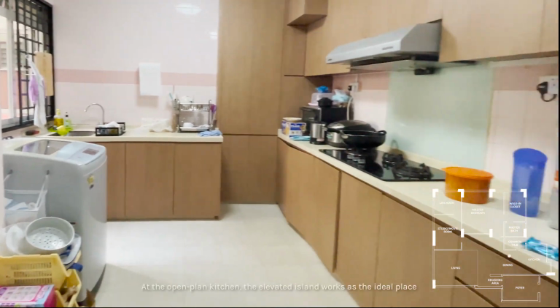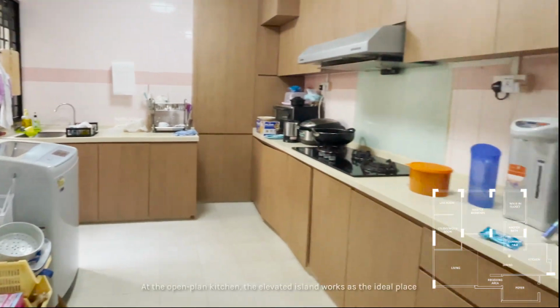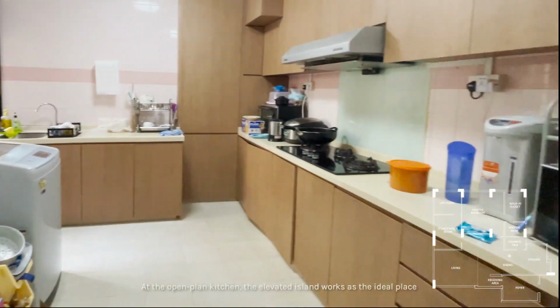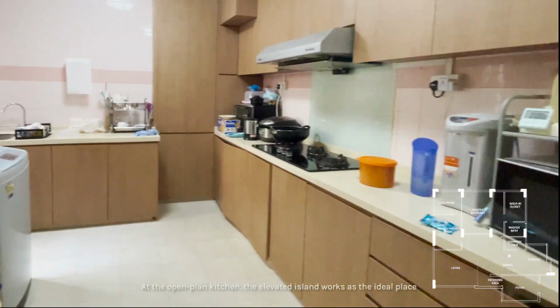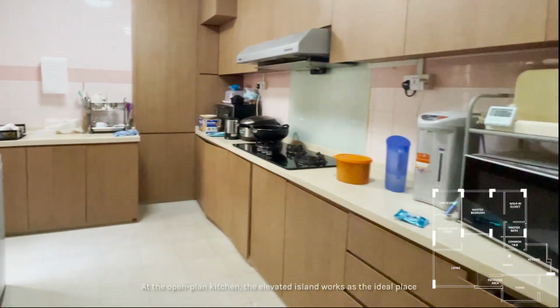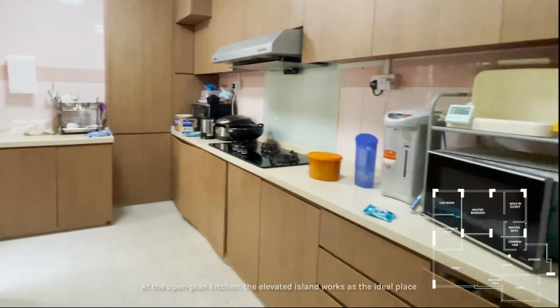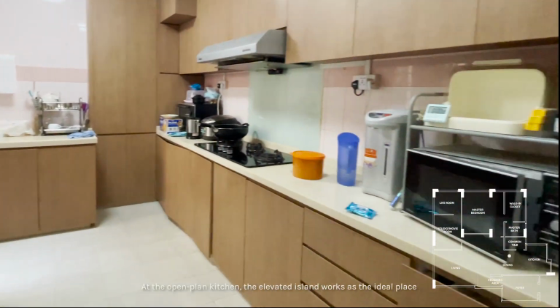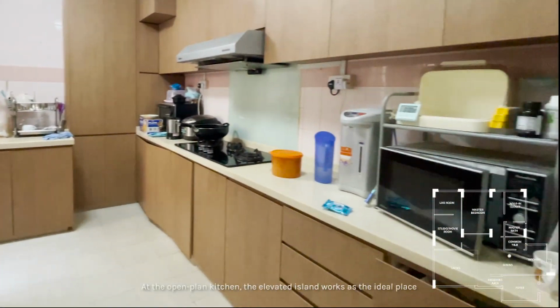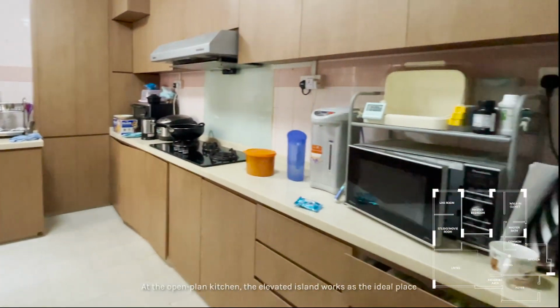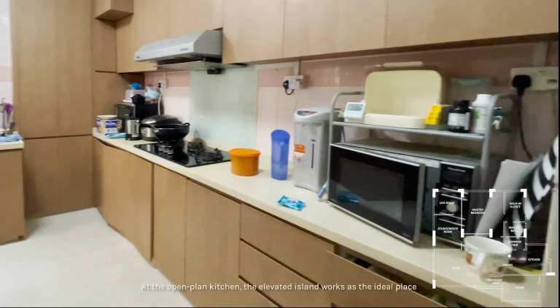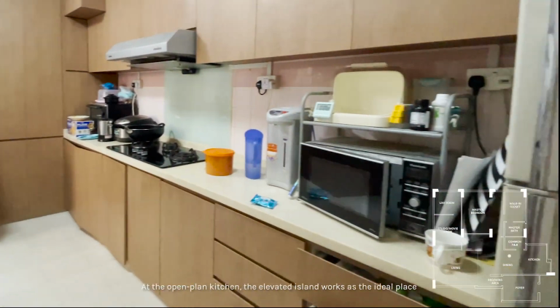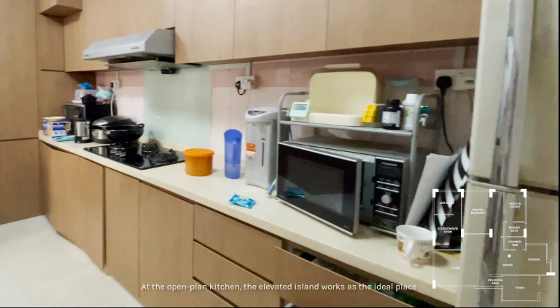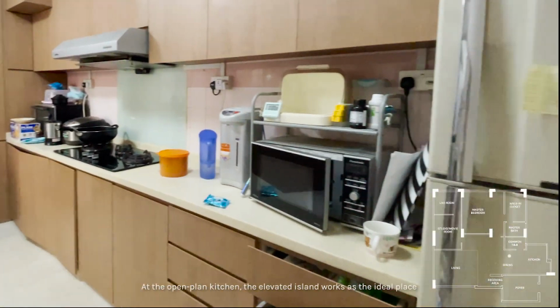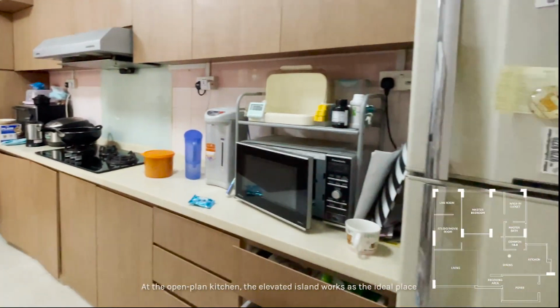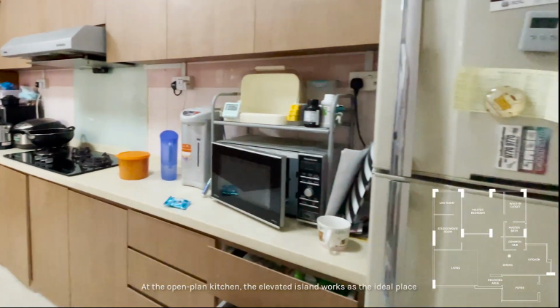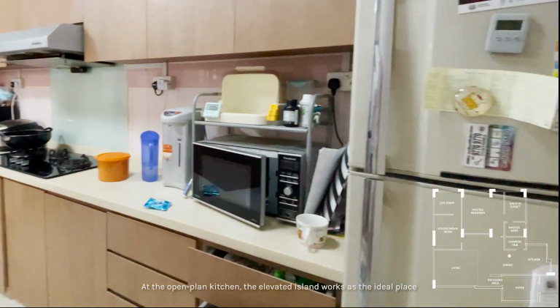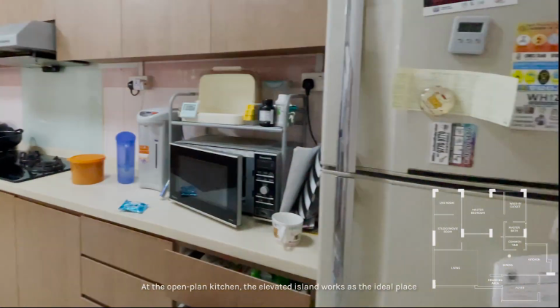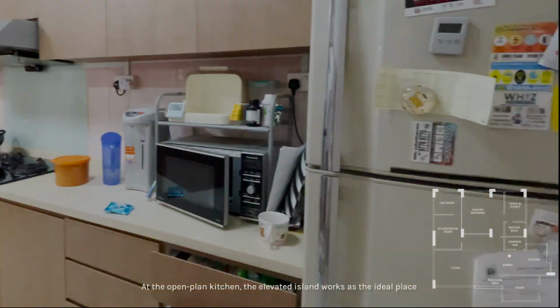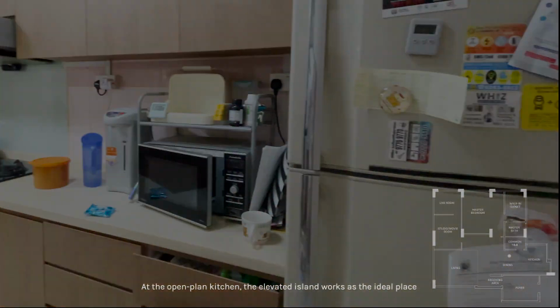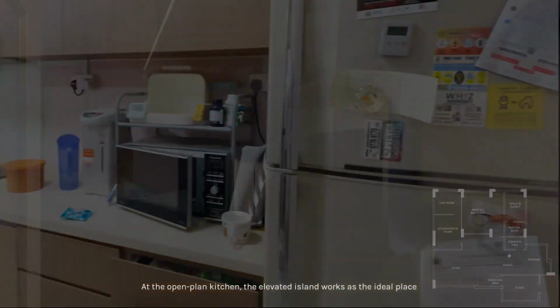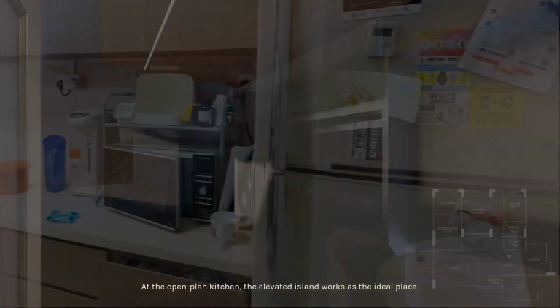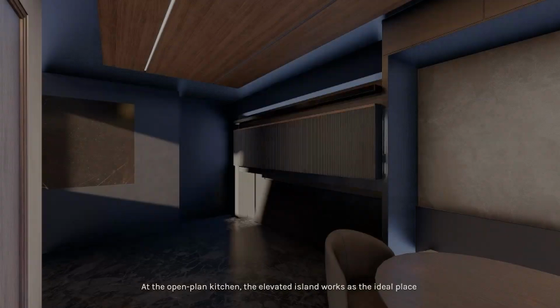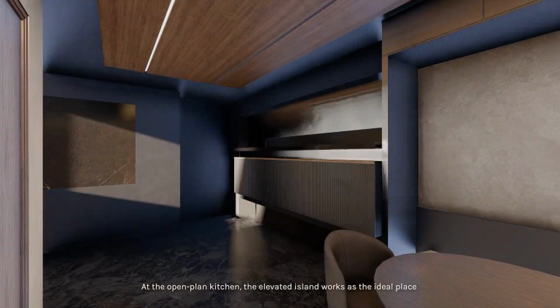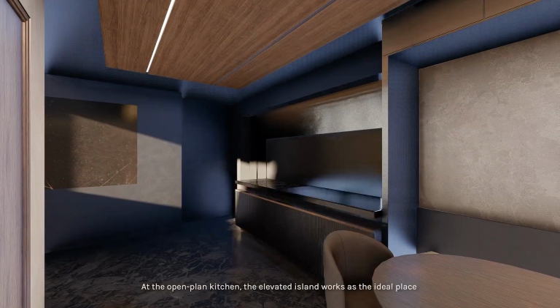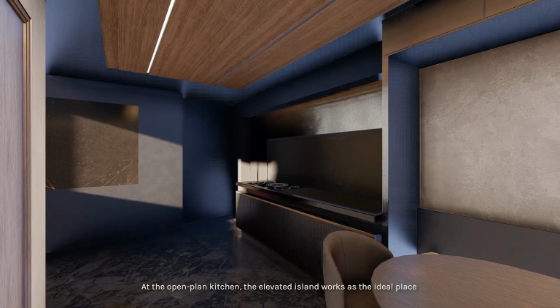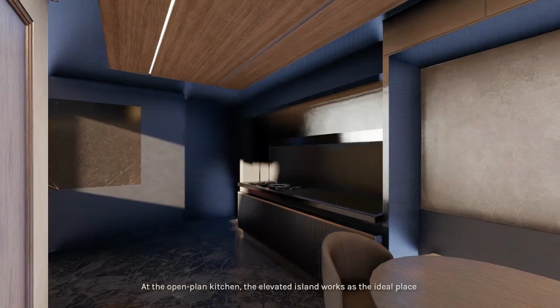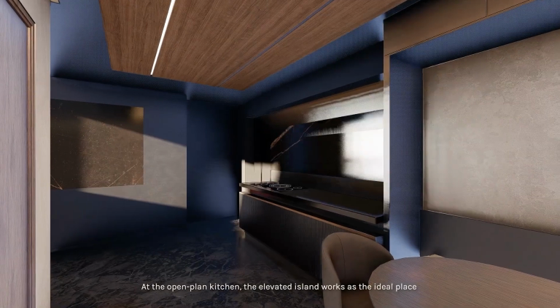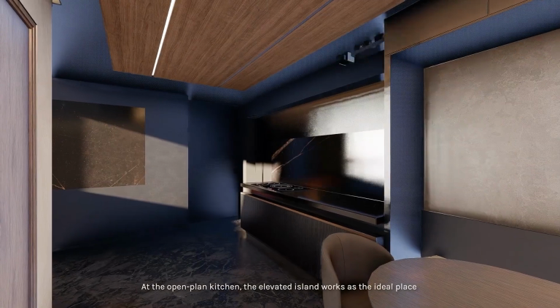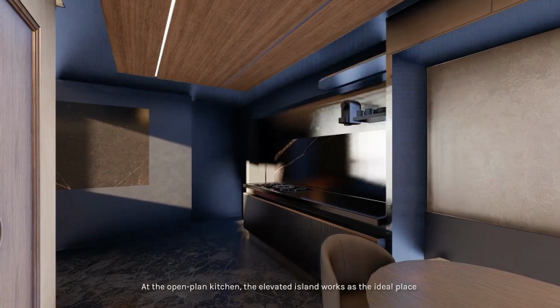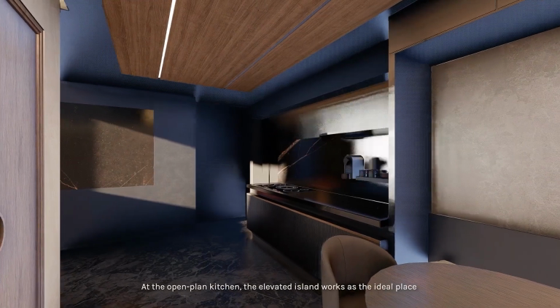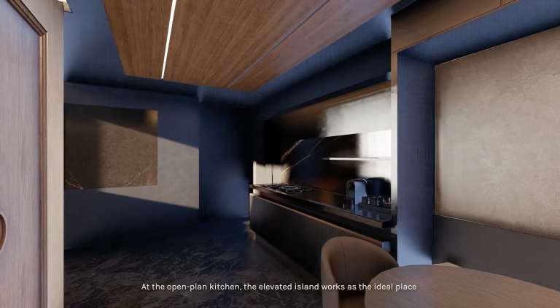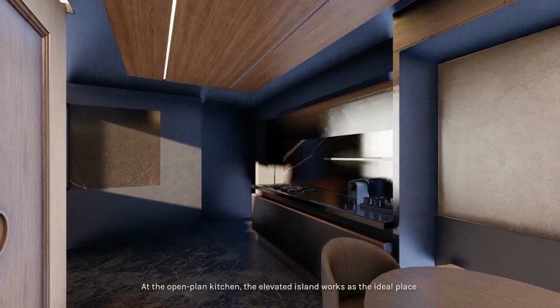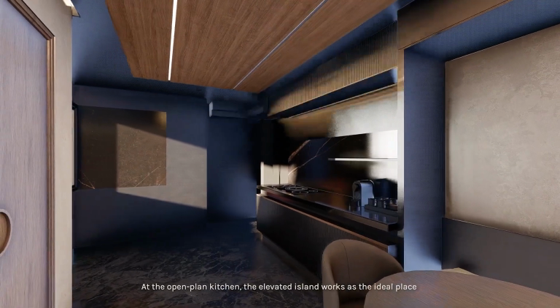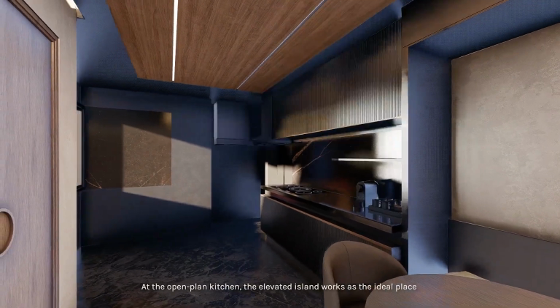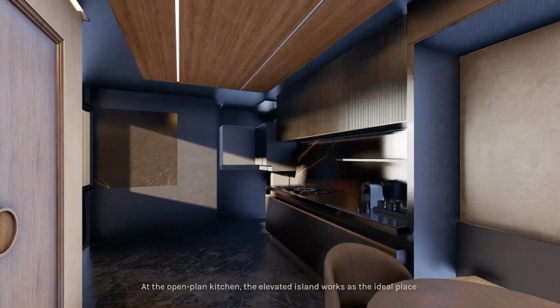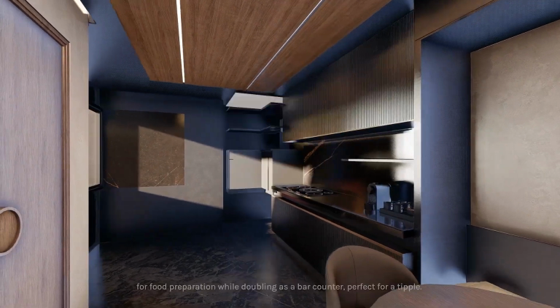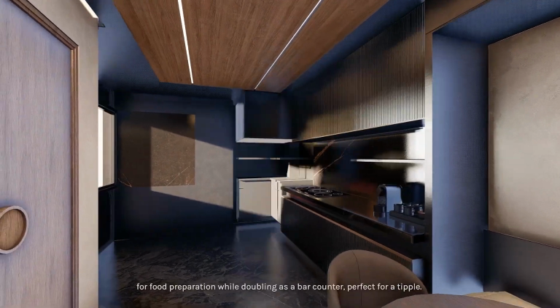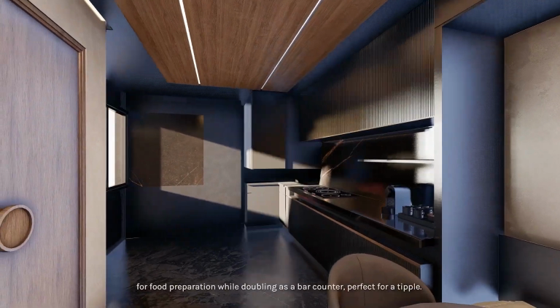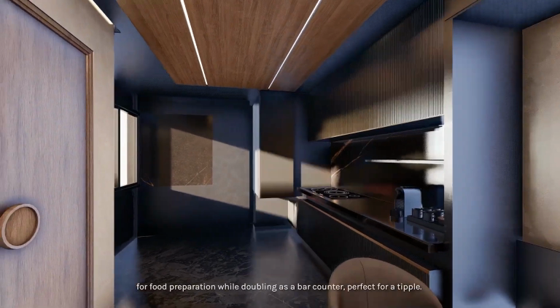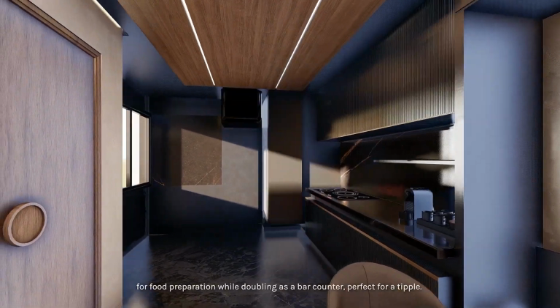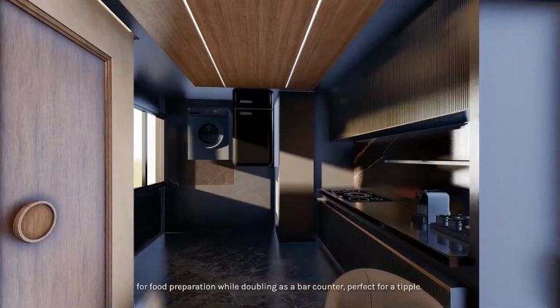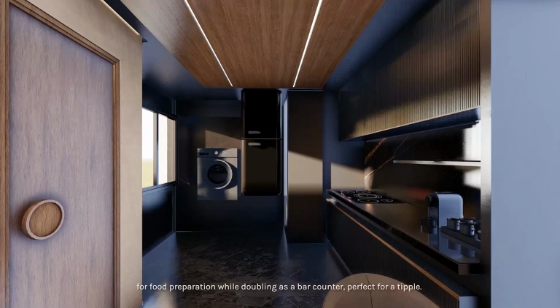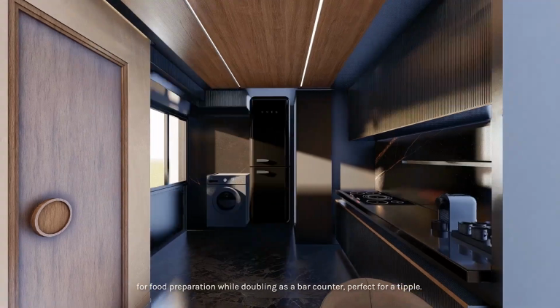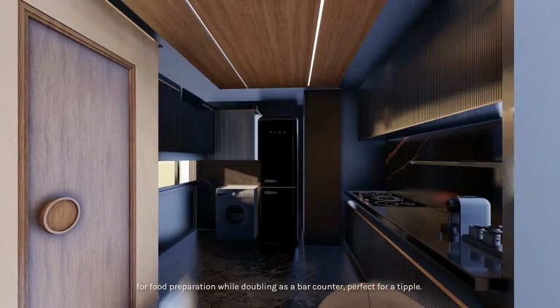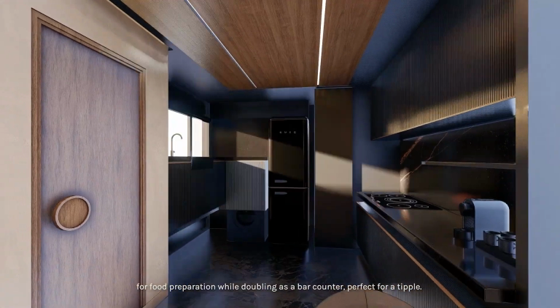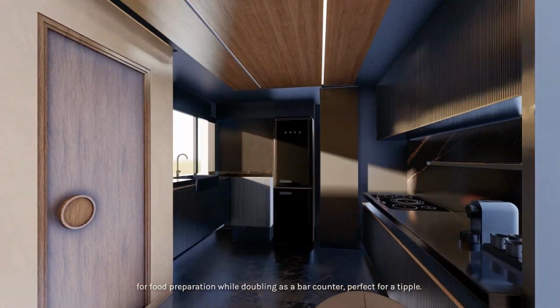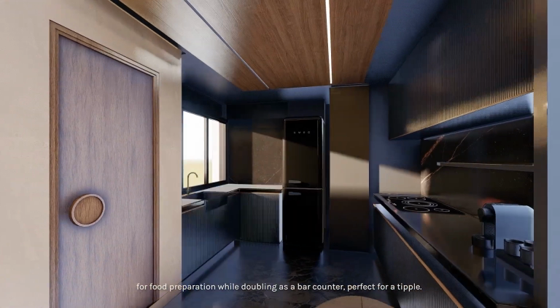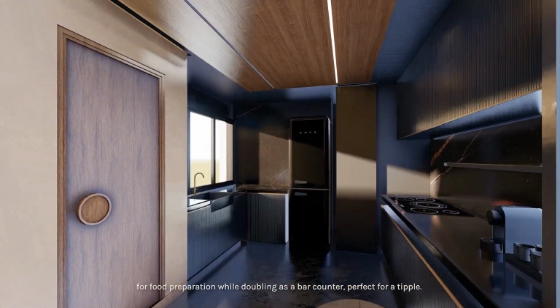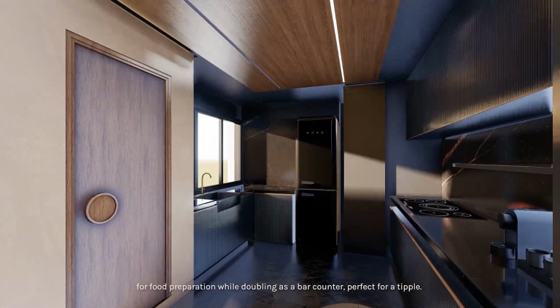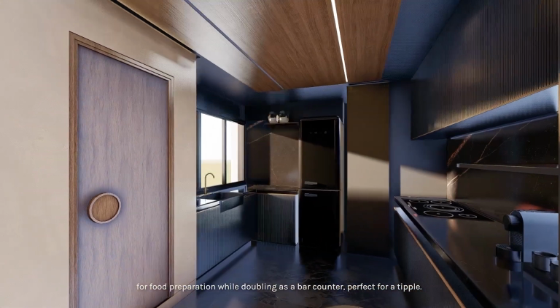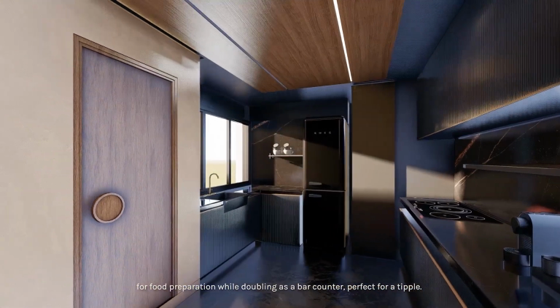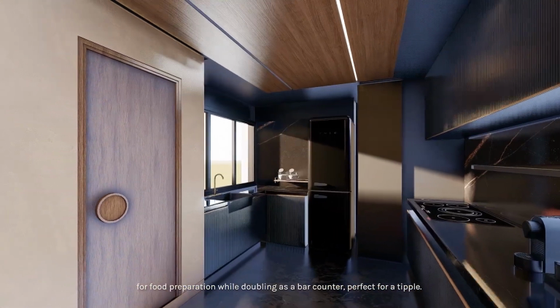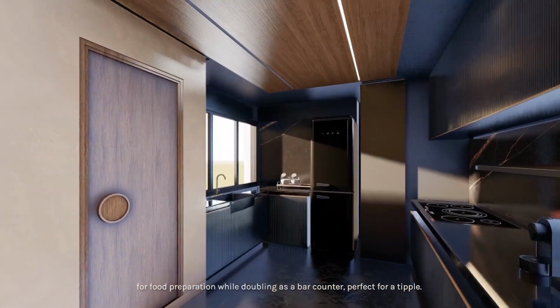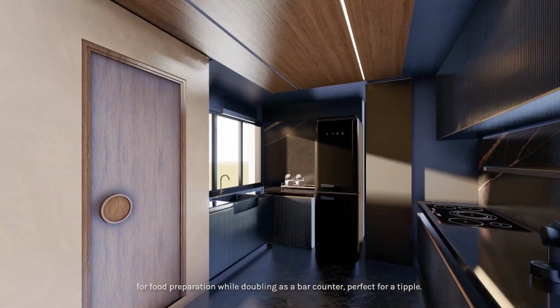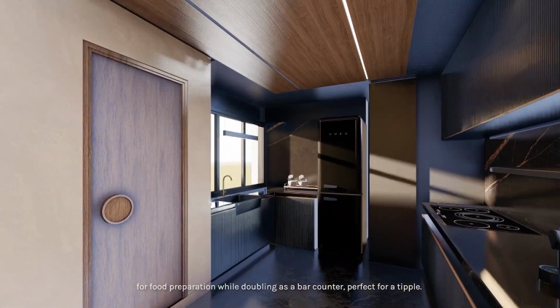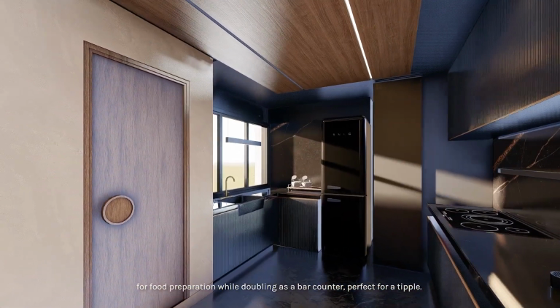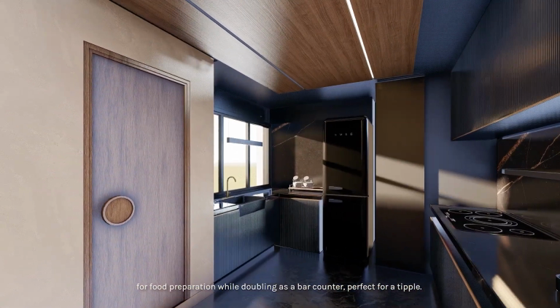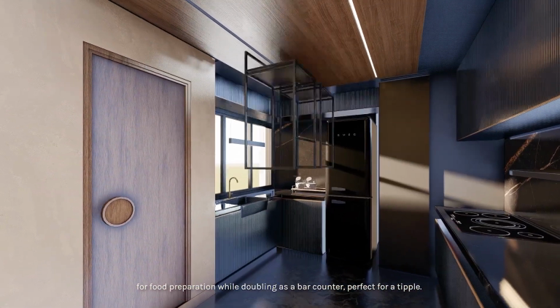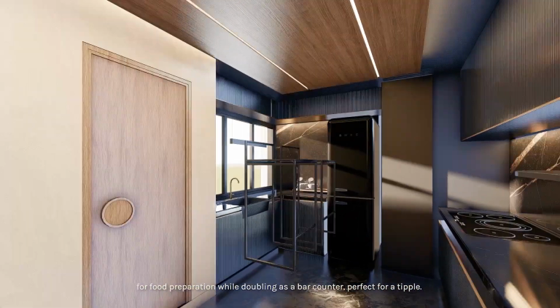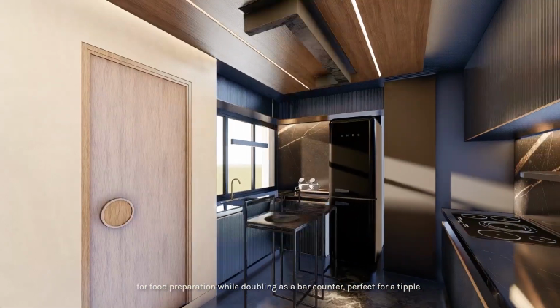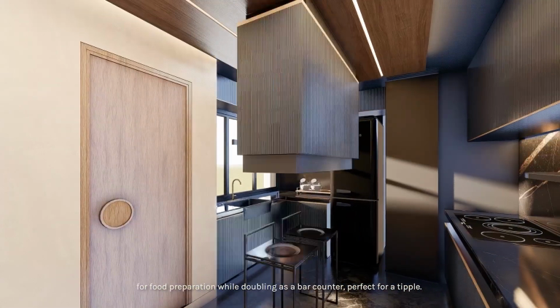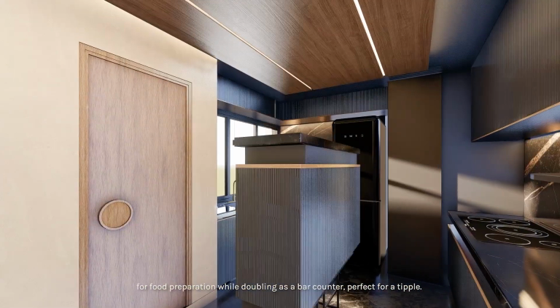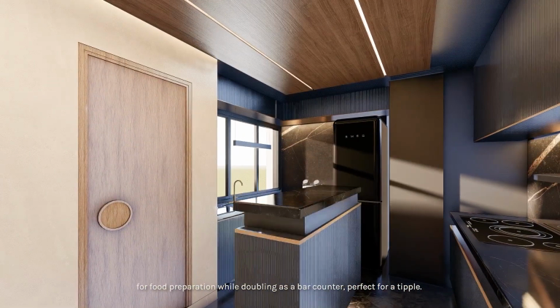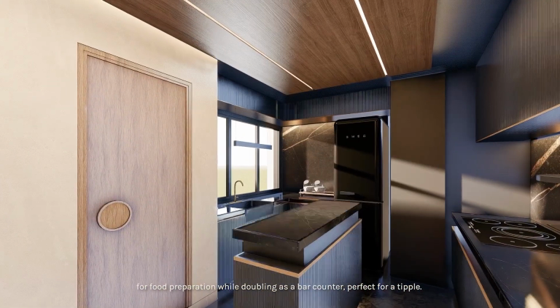At the open-plan kitchen, the elevated island works as the ideal place for food preparation while doubling as a bar counter — perfect for entertaining.